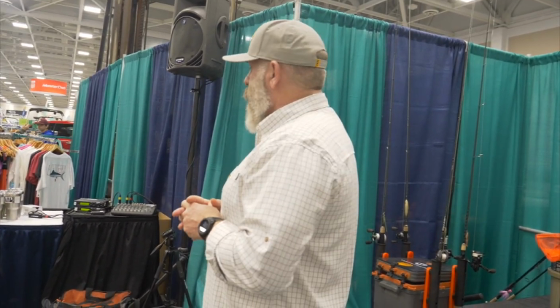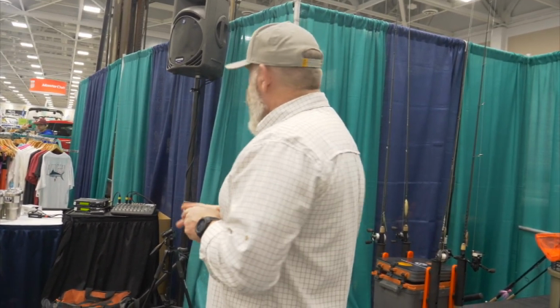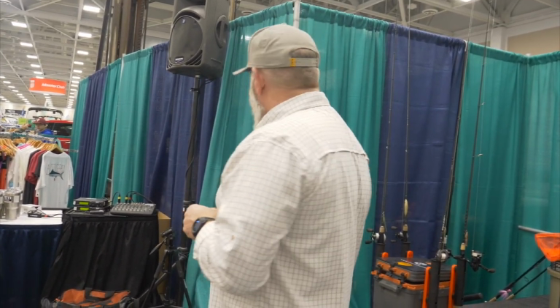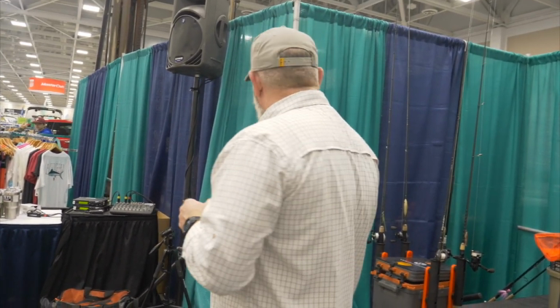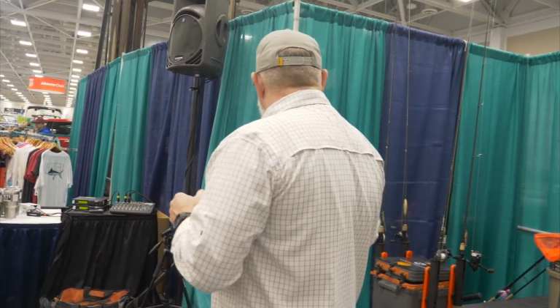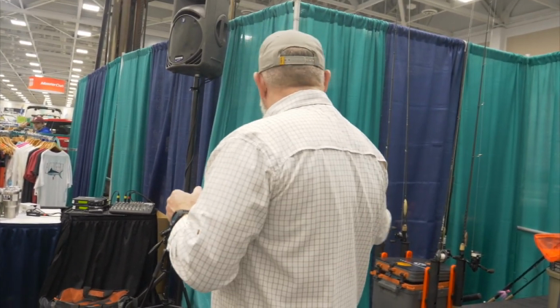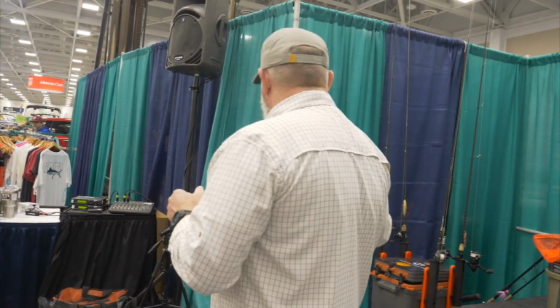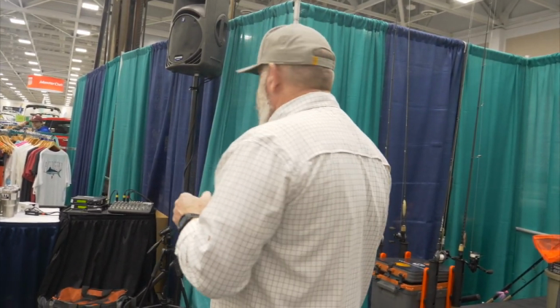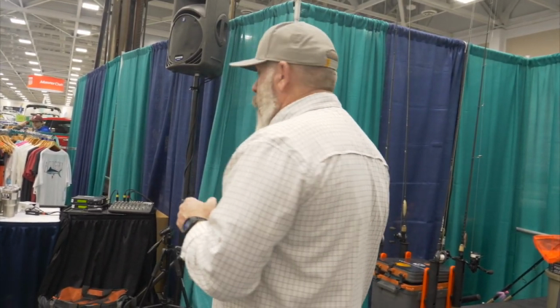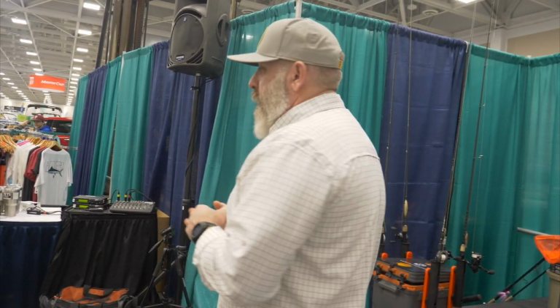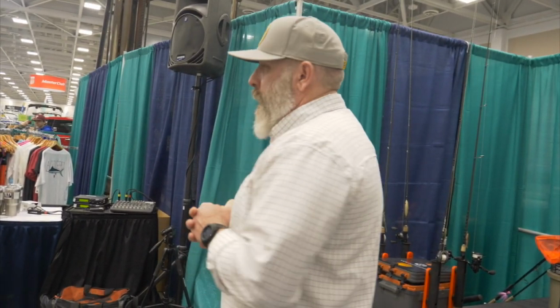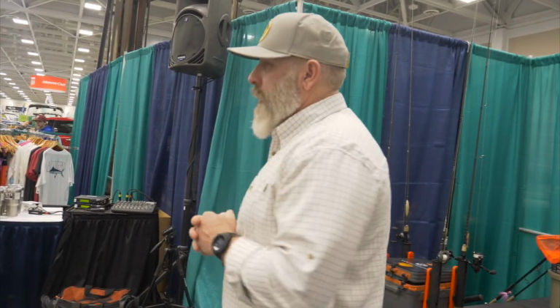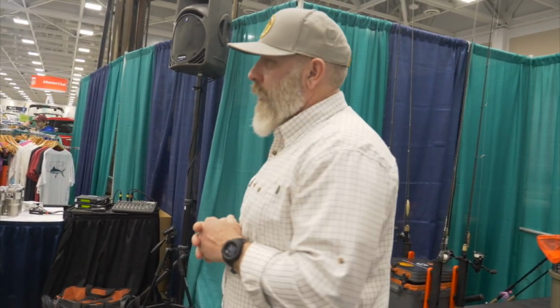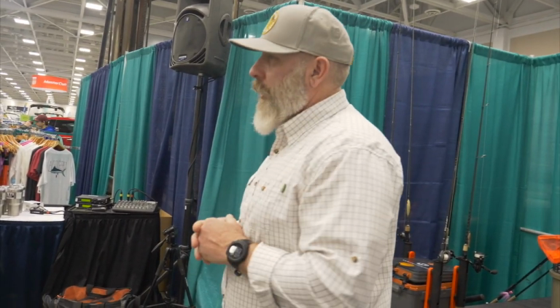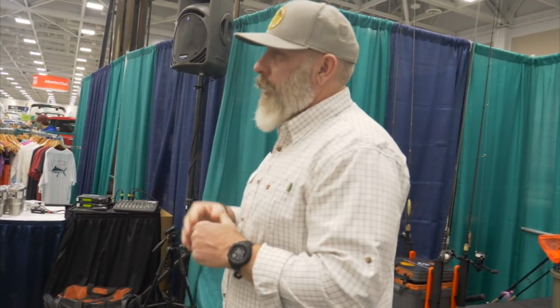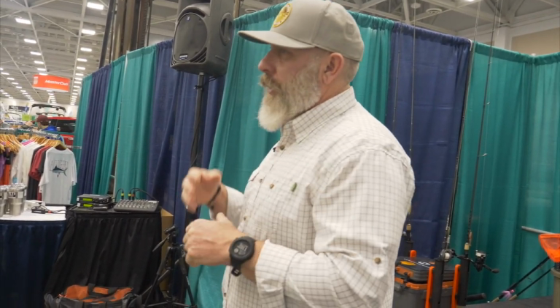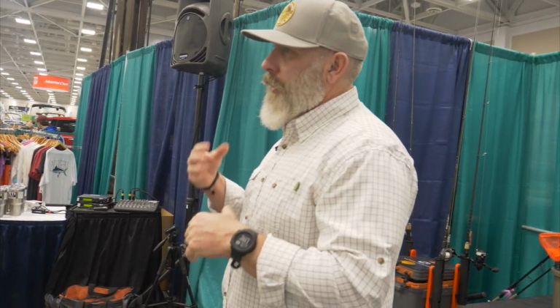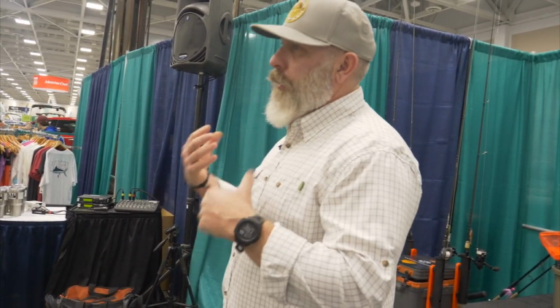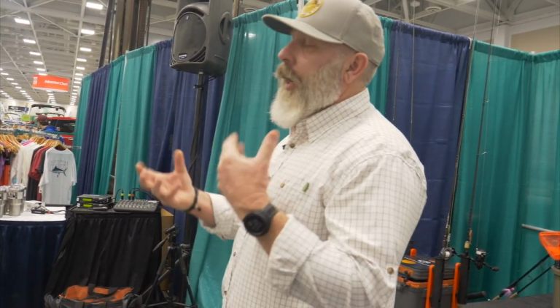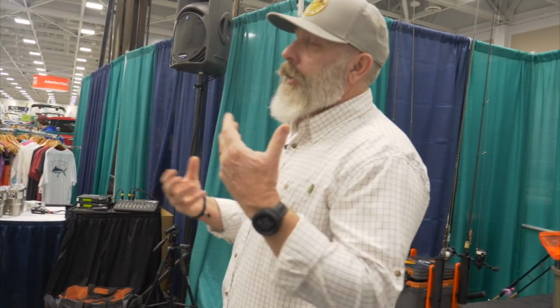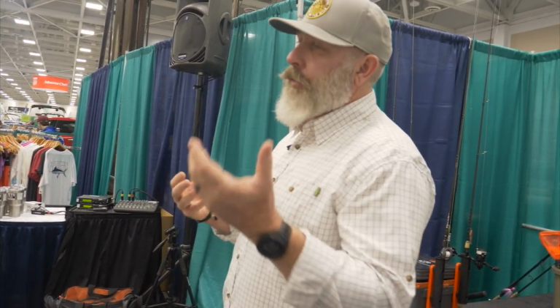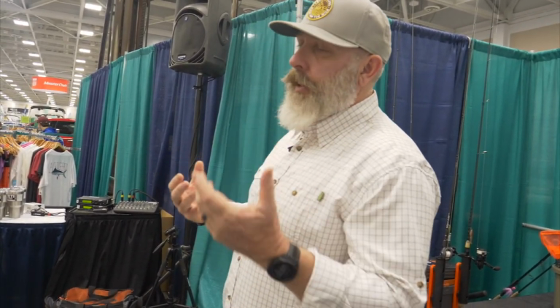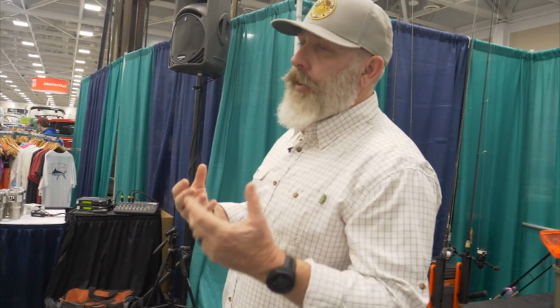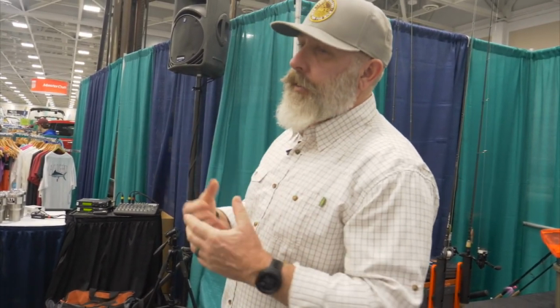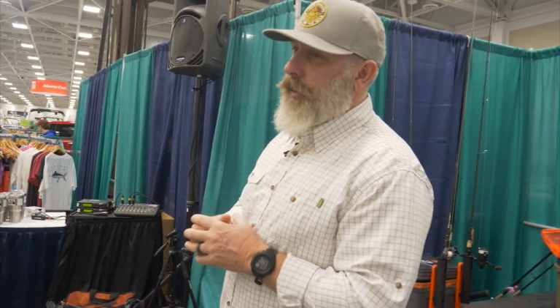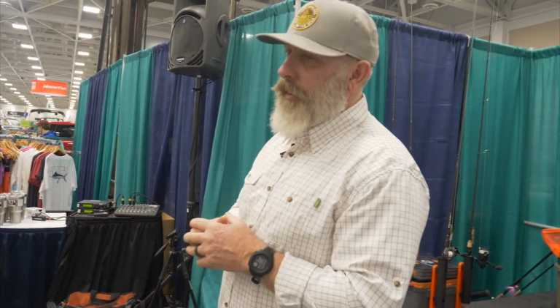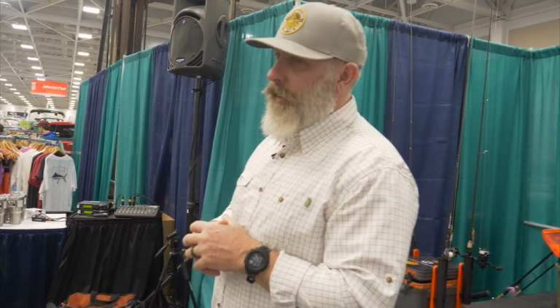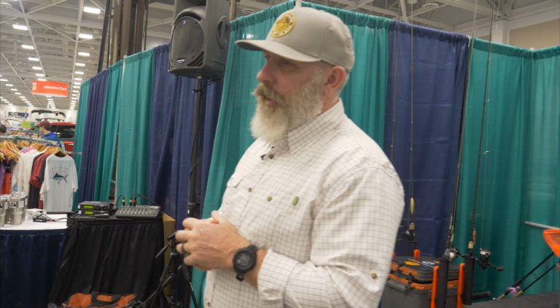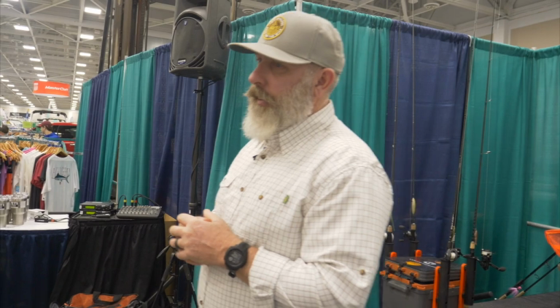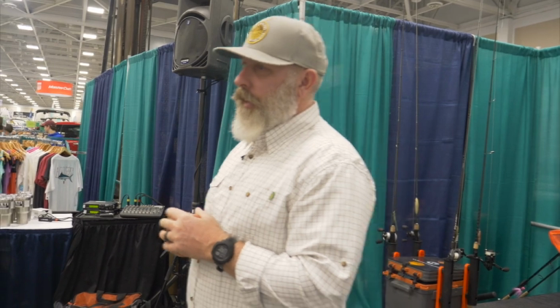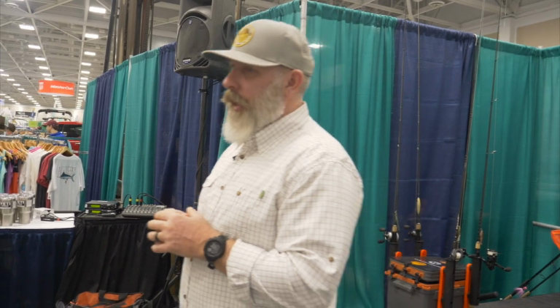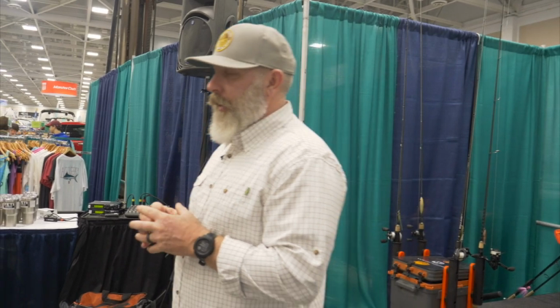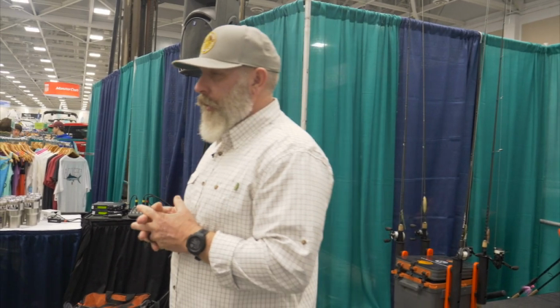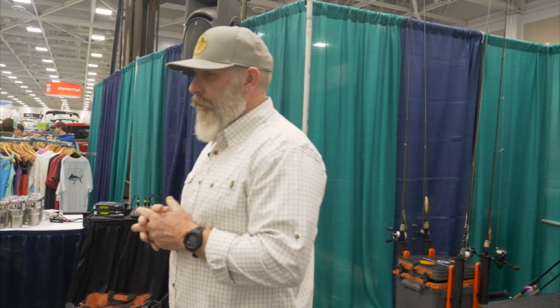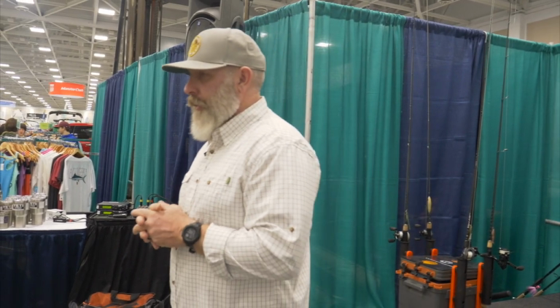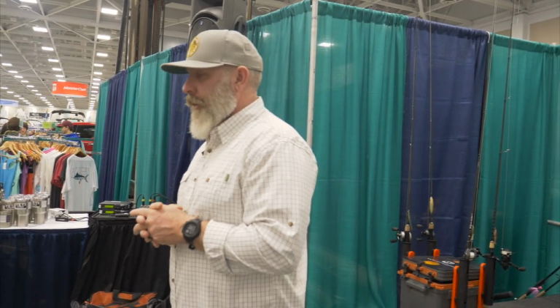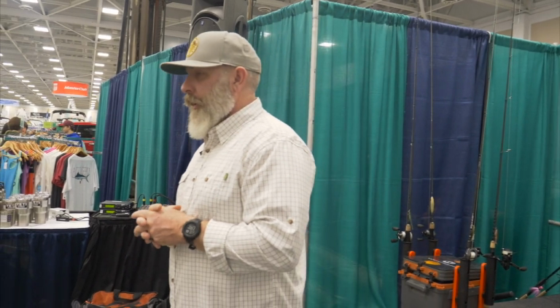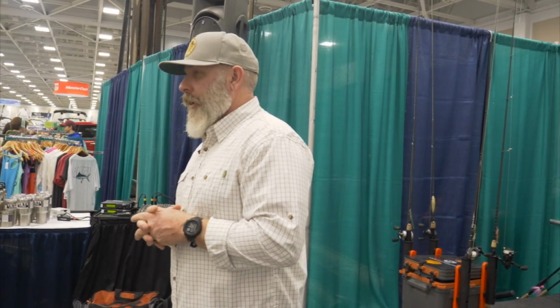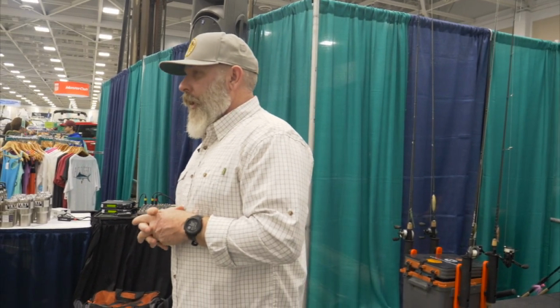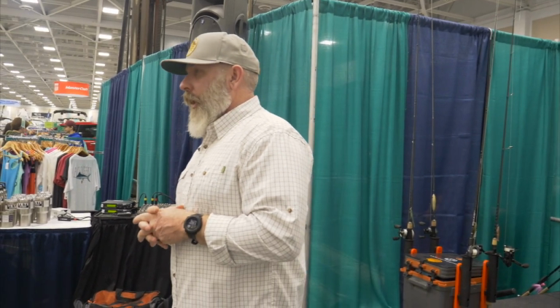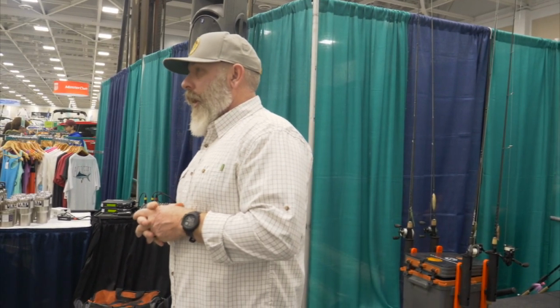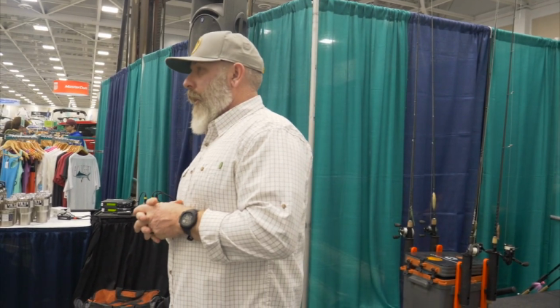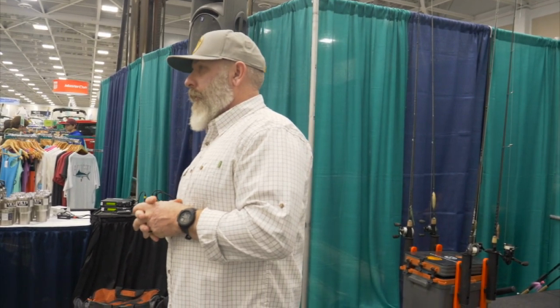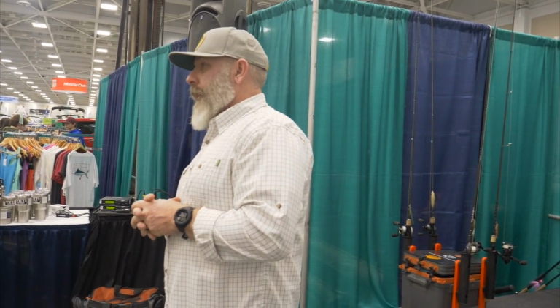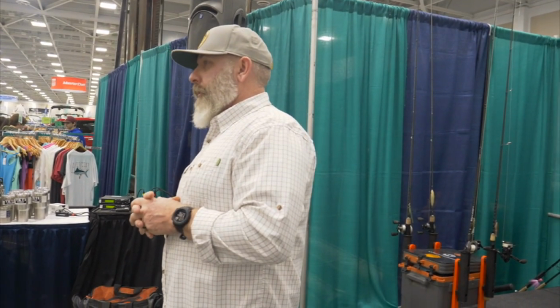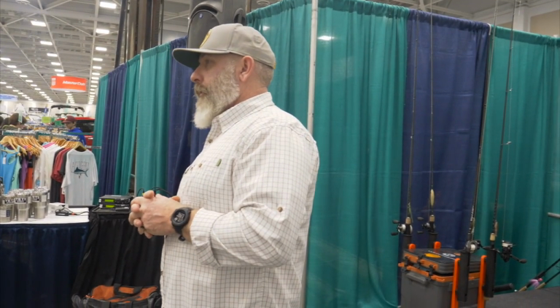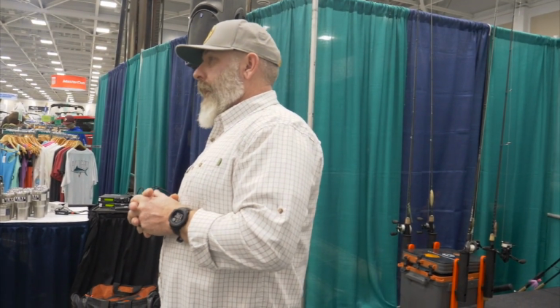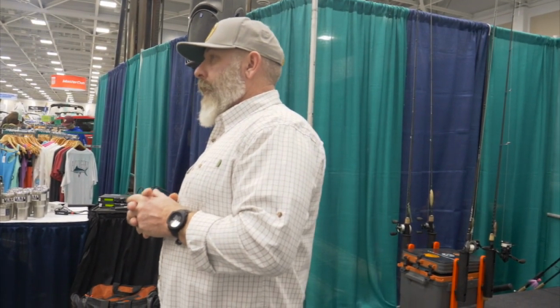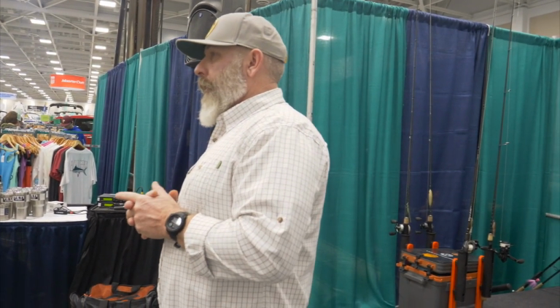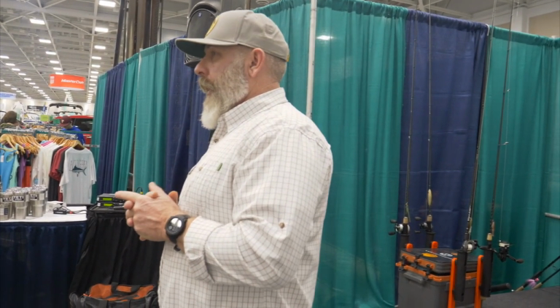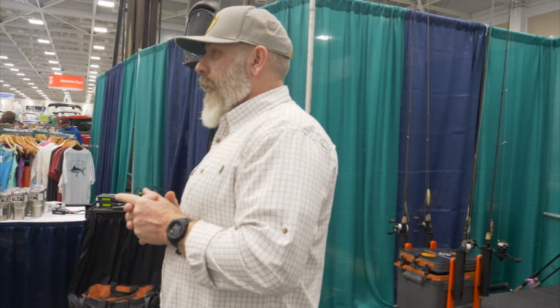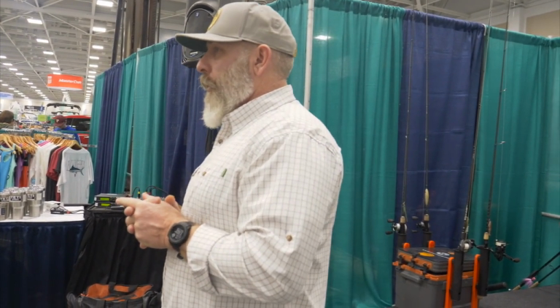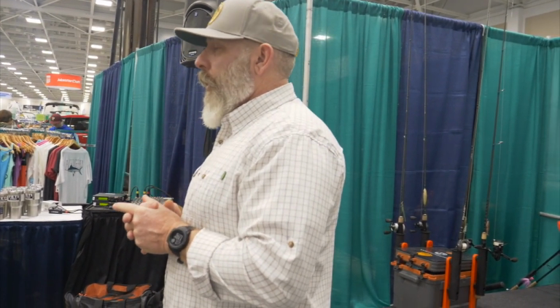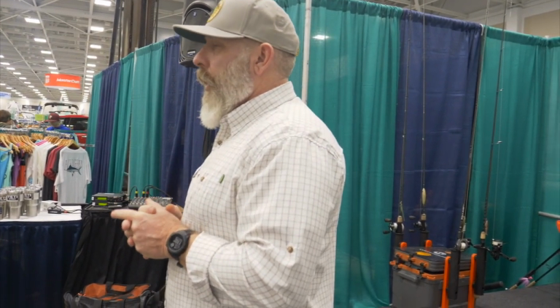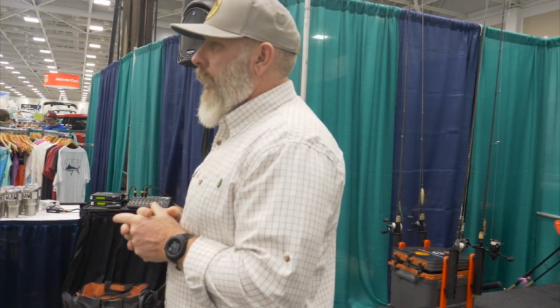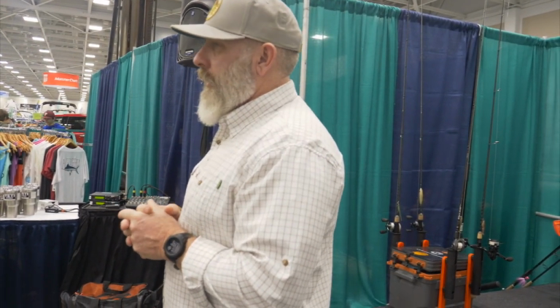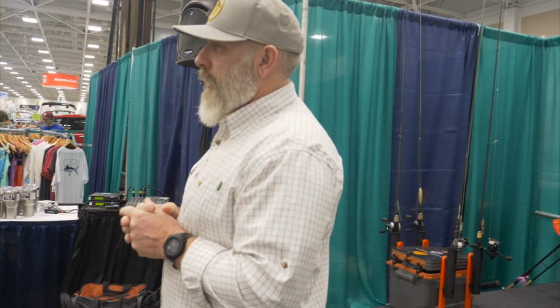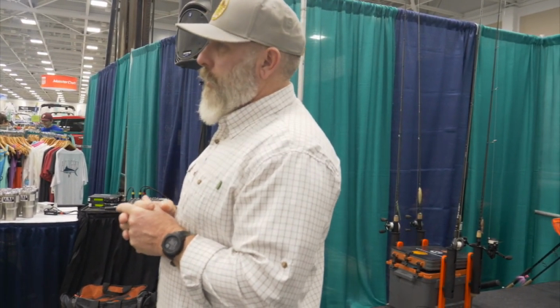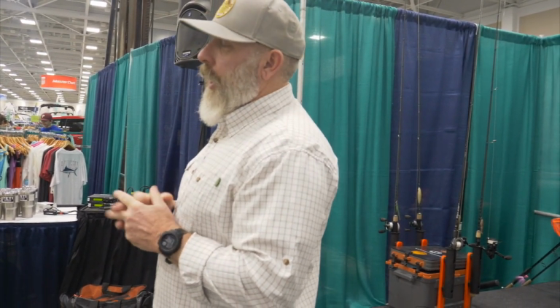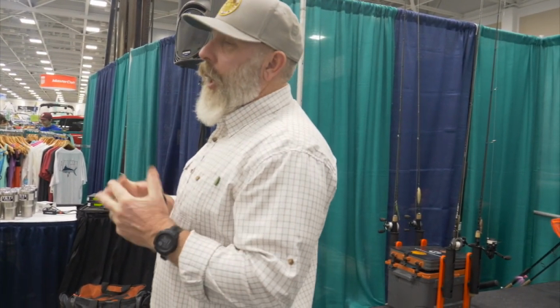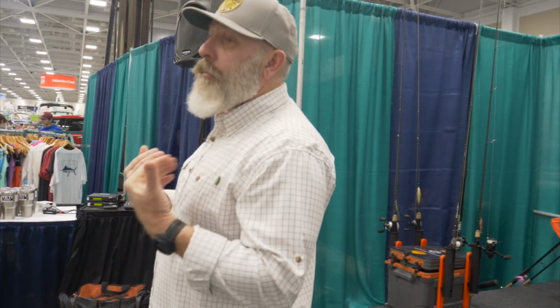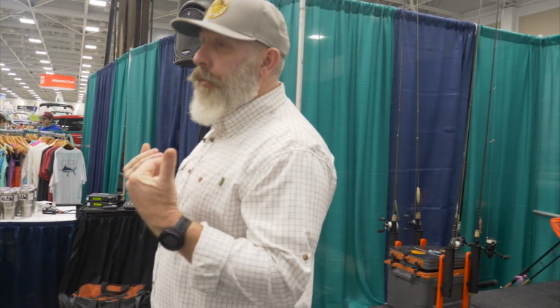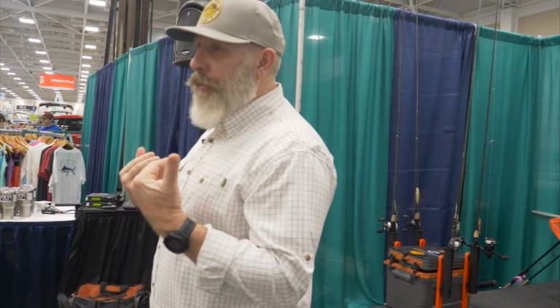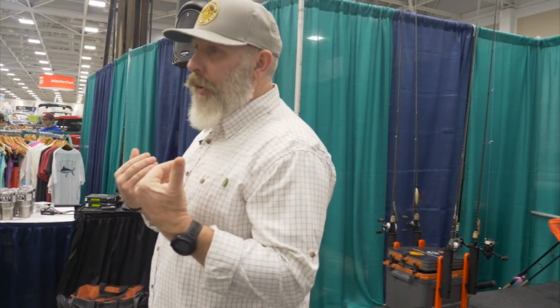We're going to go over some artificial lures, rods, reels, things like that that I use. It doesn't make it right or wrong — it's just what I prefer.